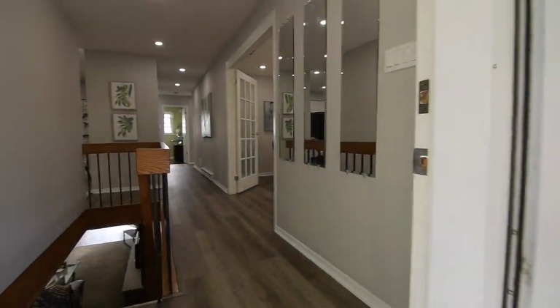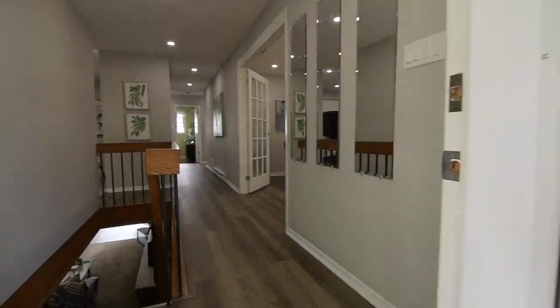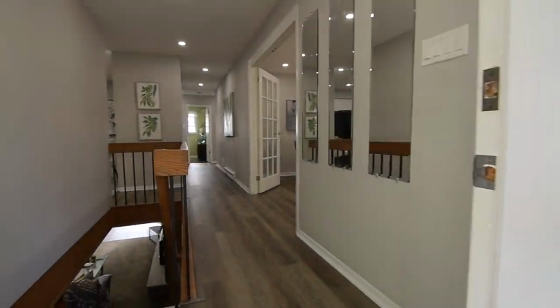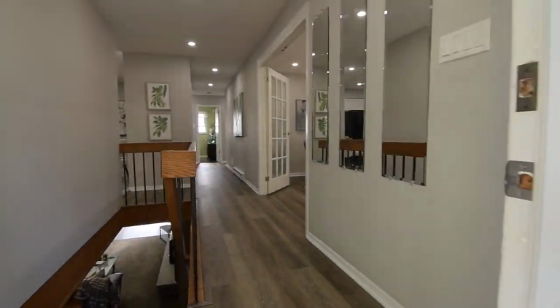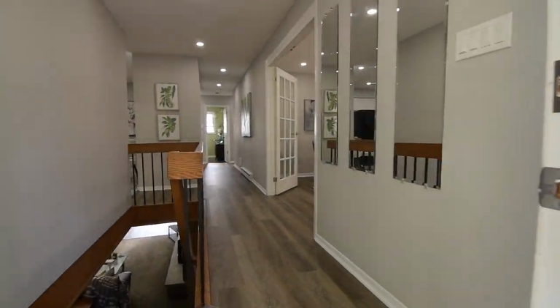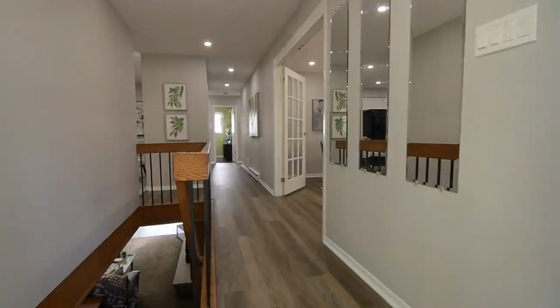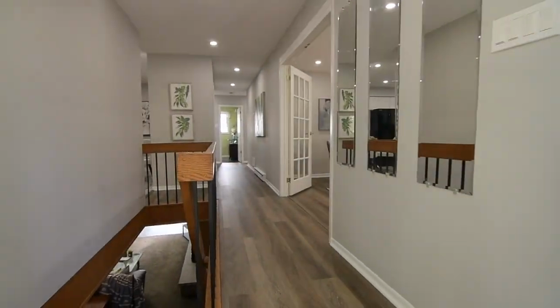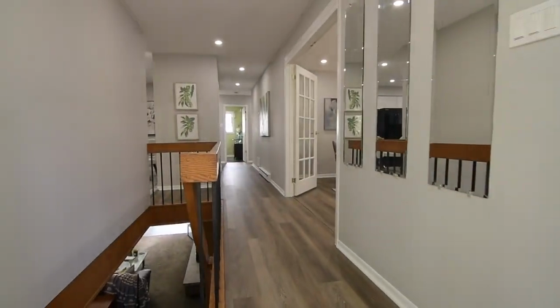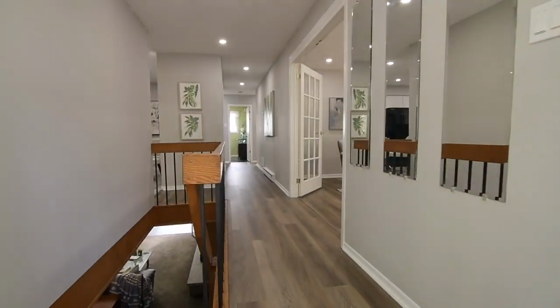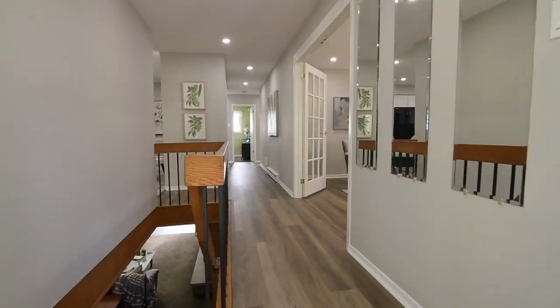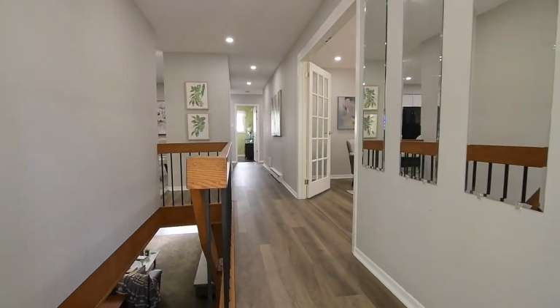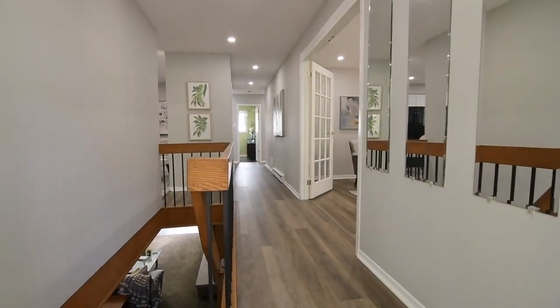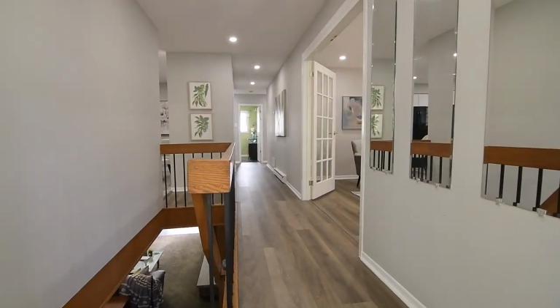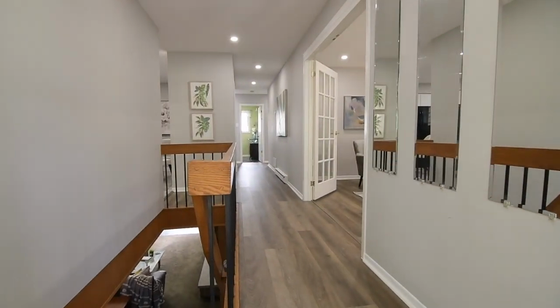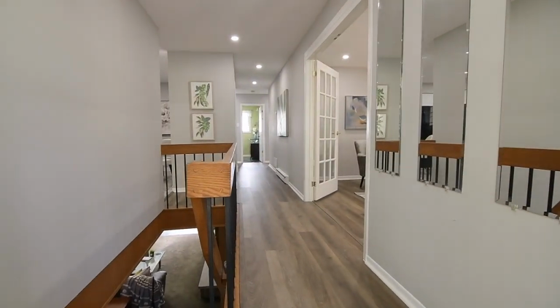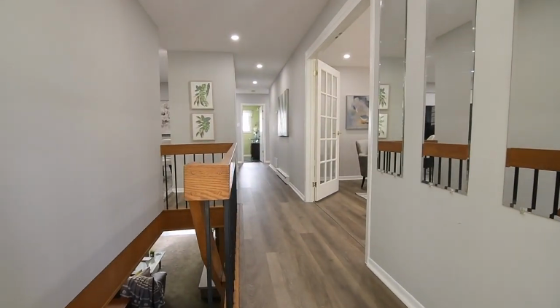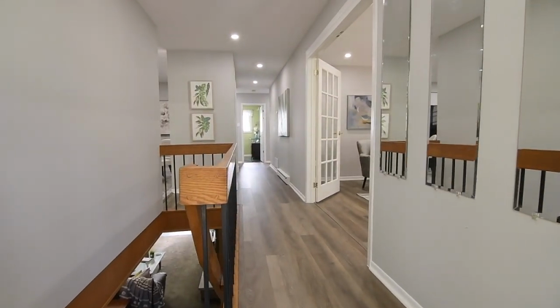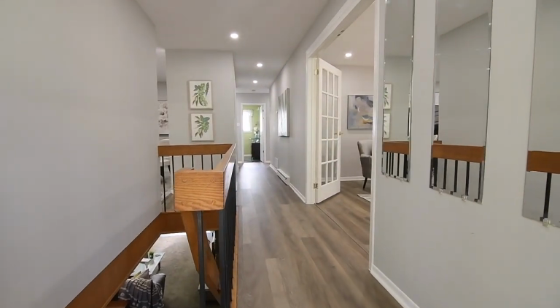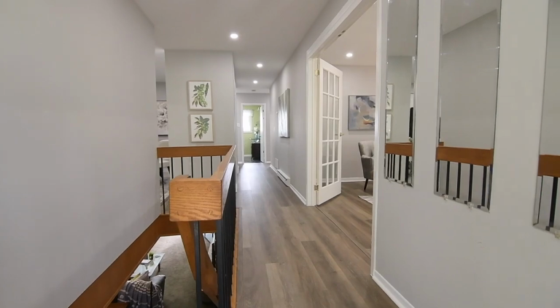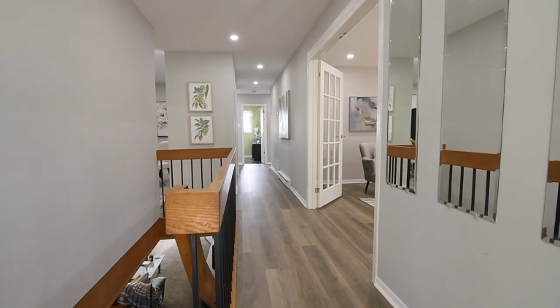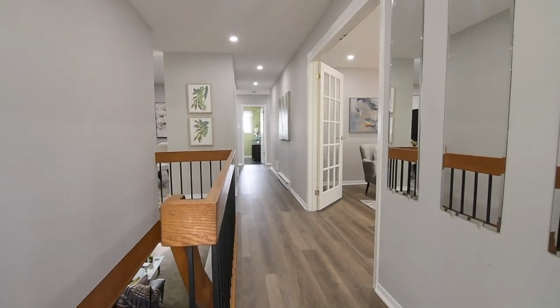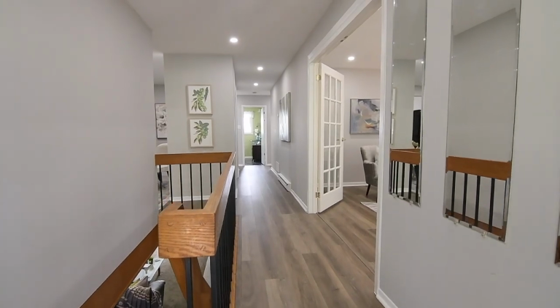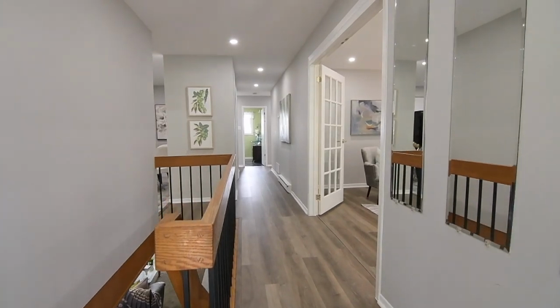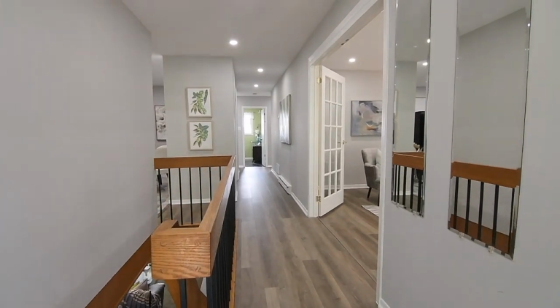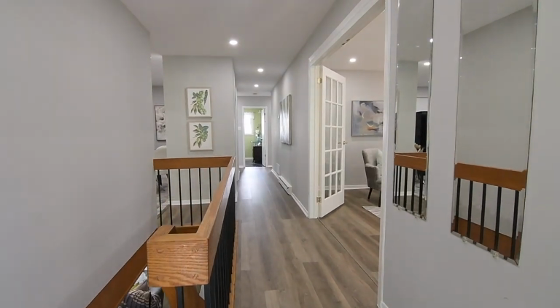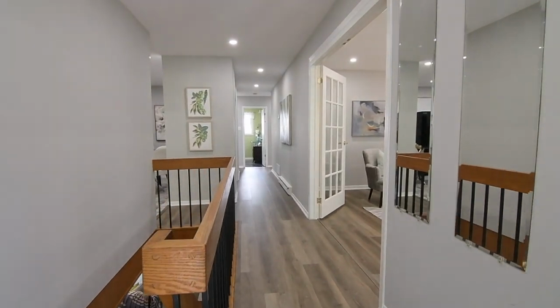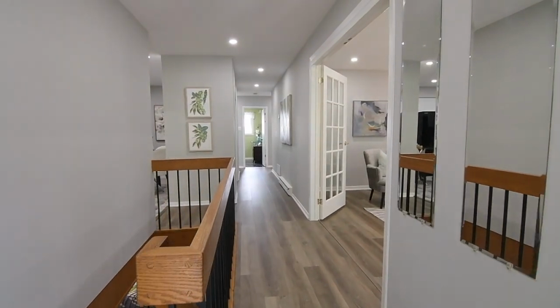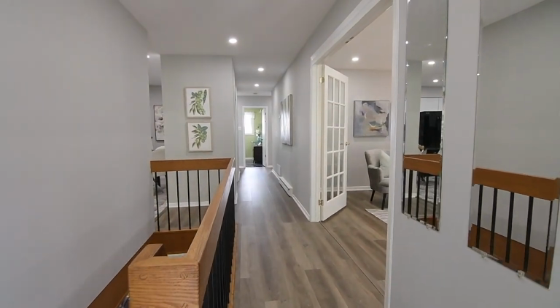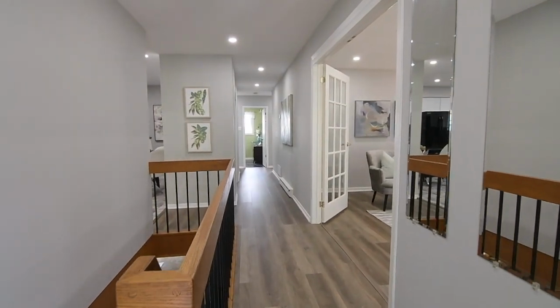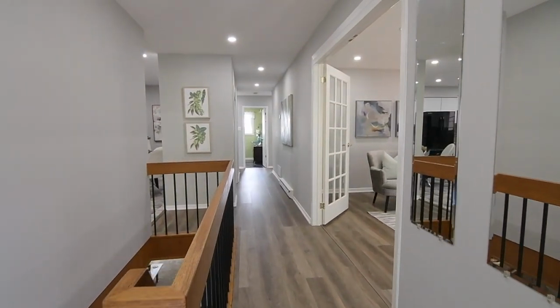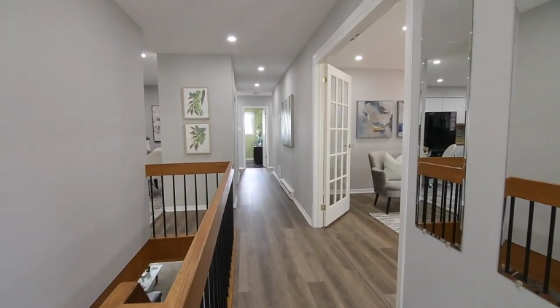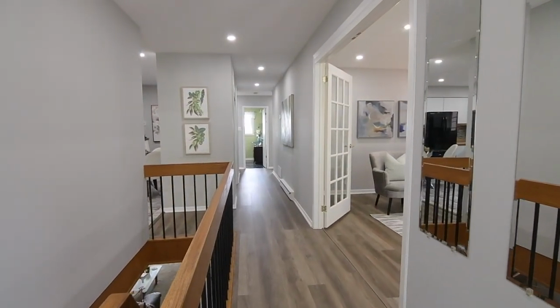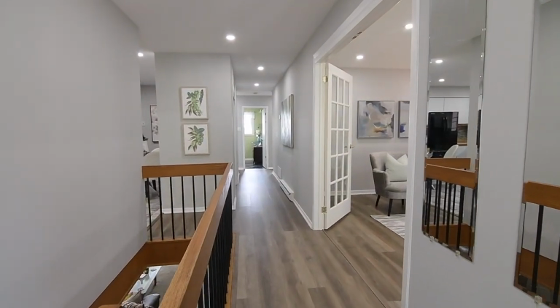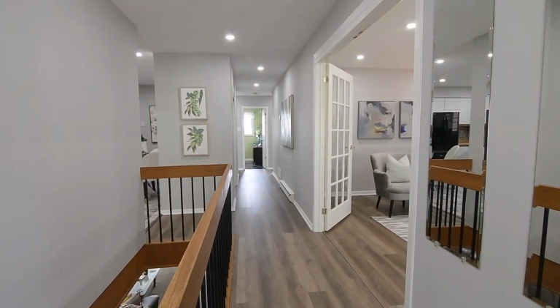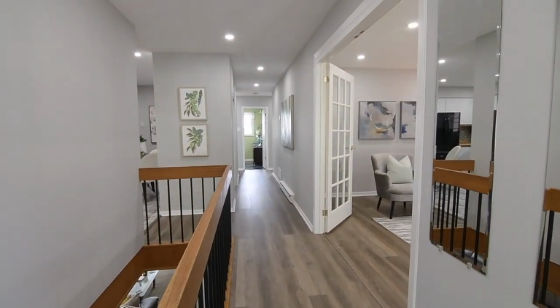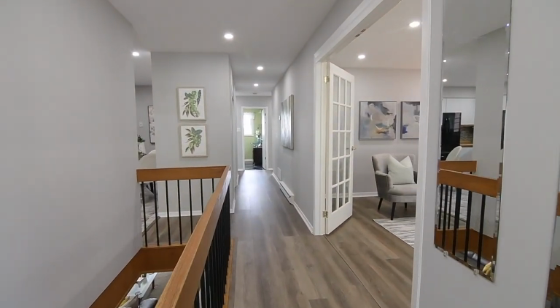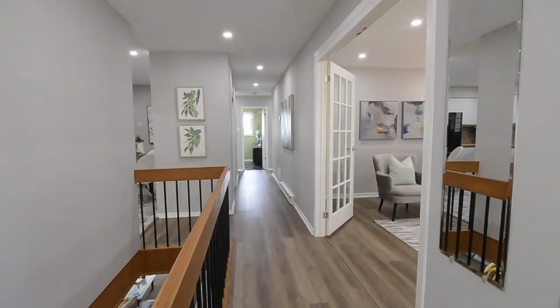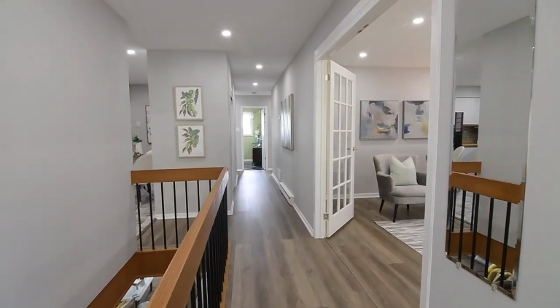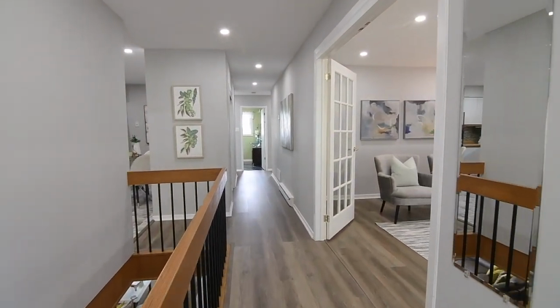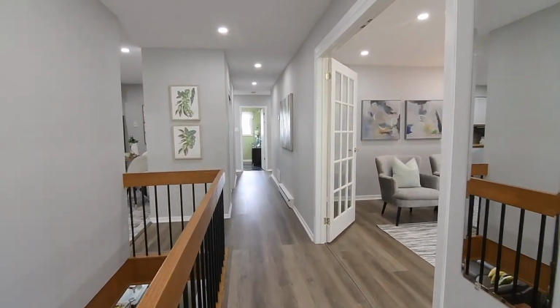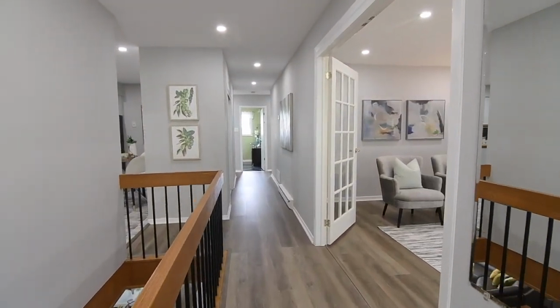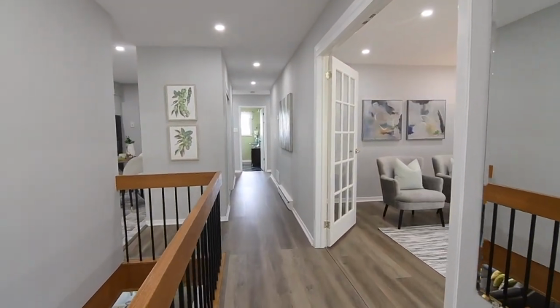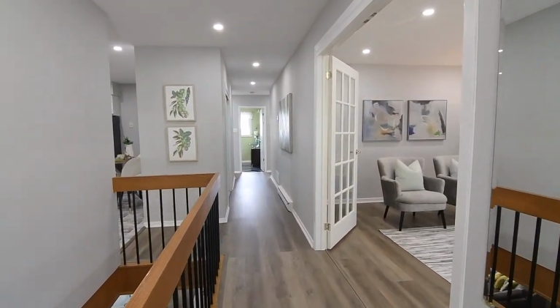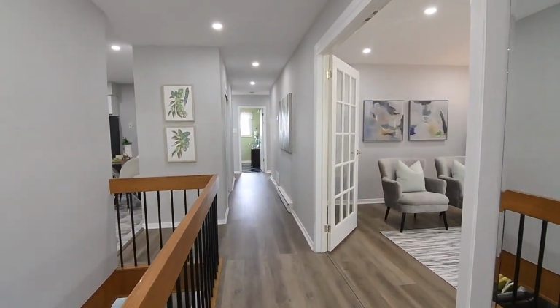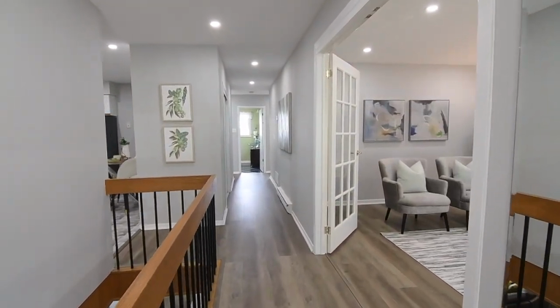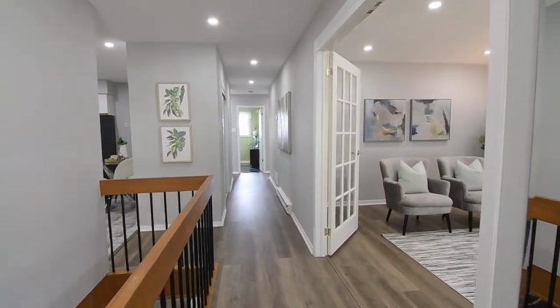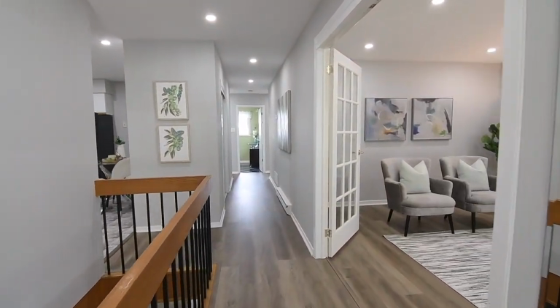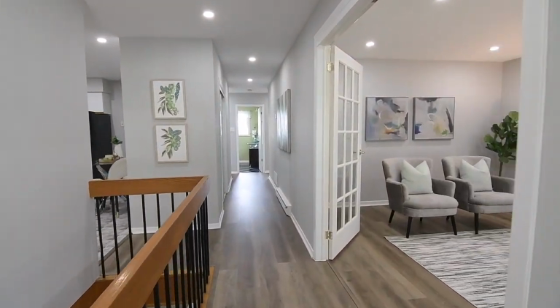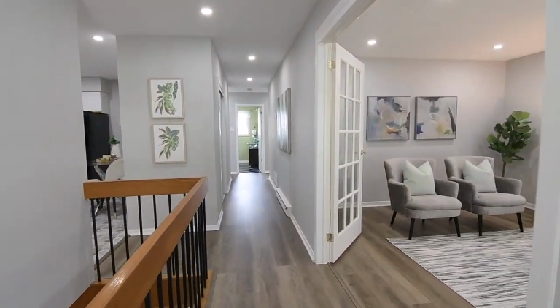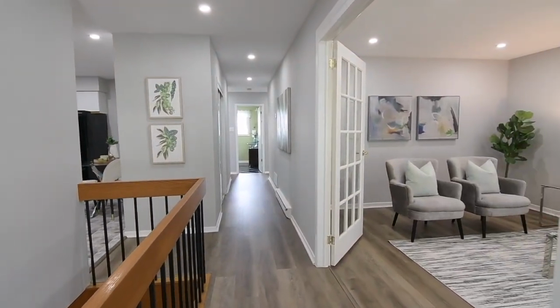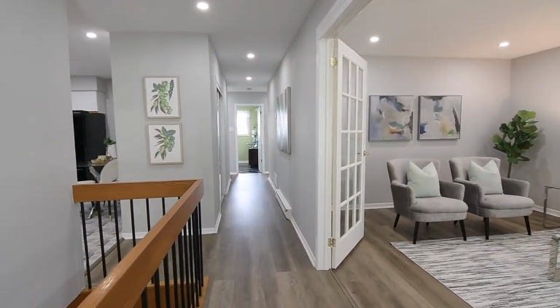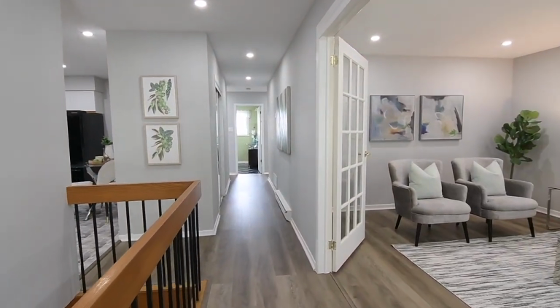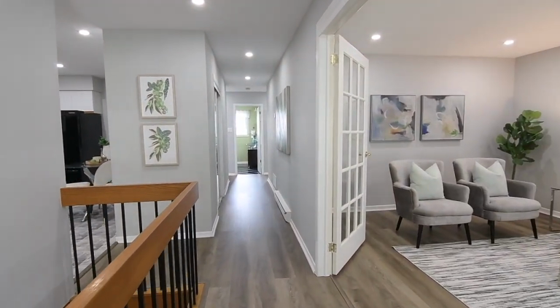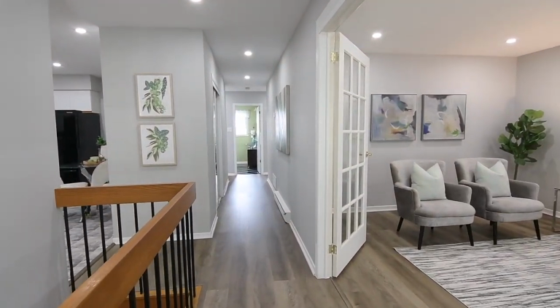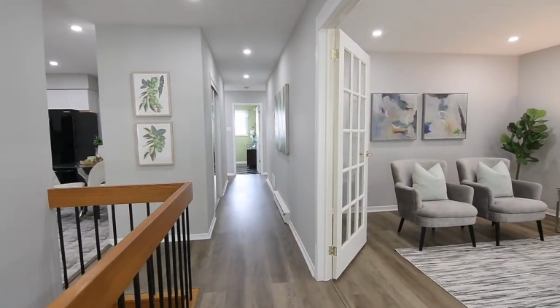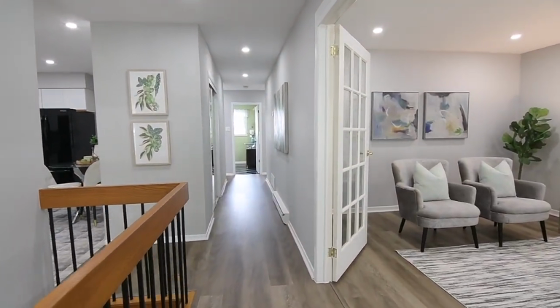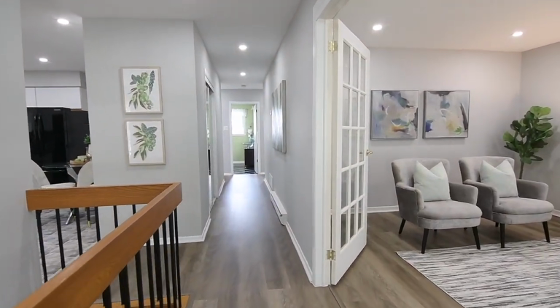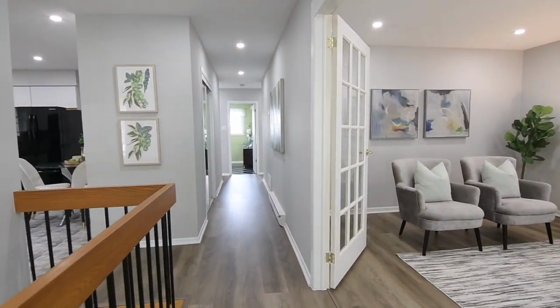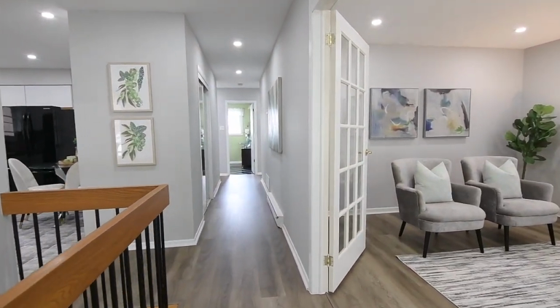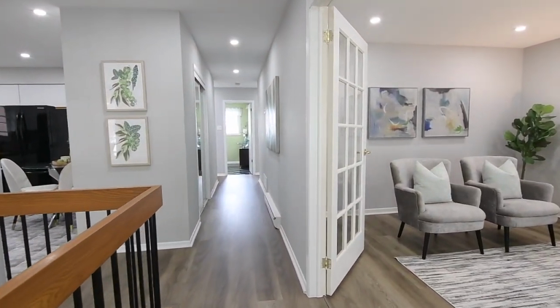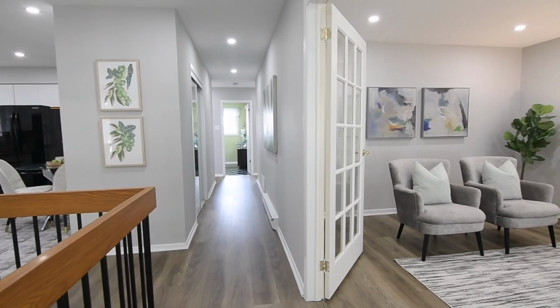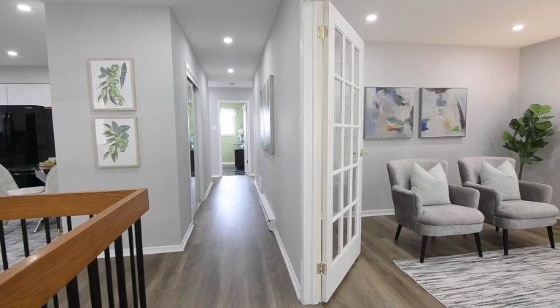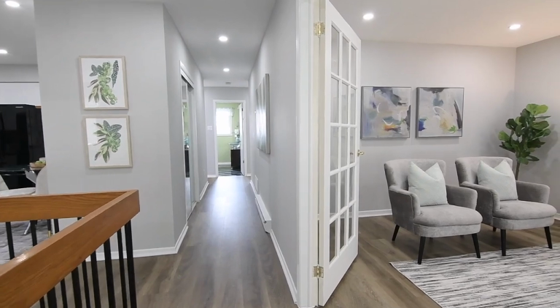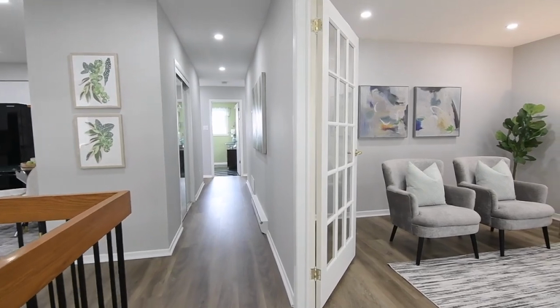Updated and lovingly maintained with pride of ownership, the main level showcases pot lighting, wide plank vinyl flooring, a neutral decor and an abundance of natural lighting throughout.